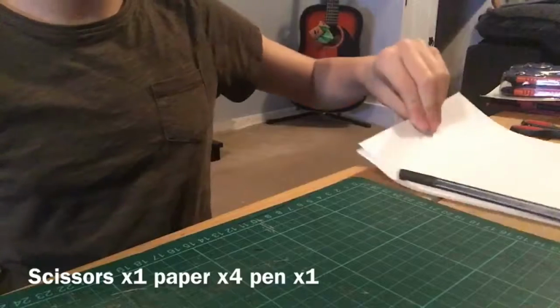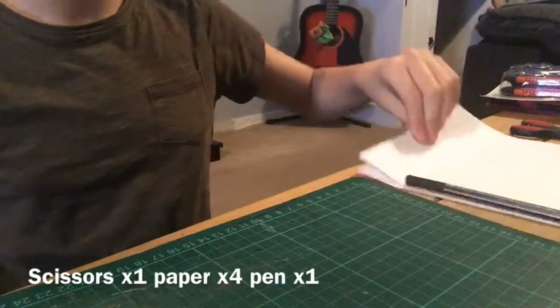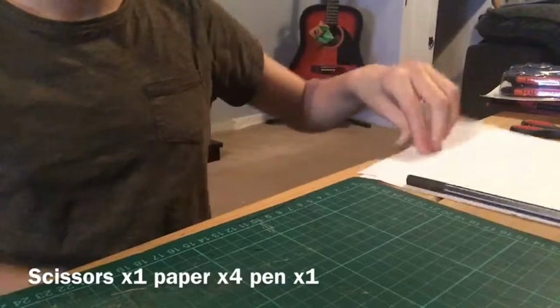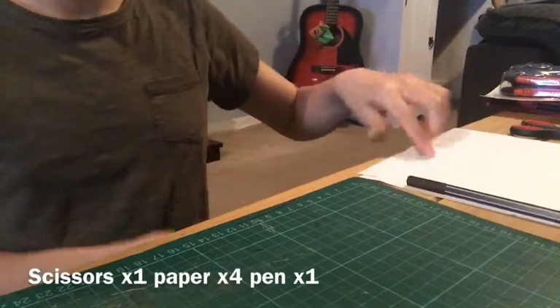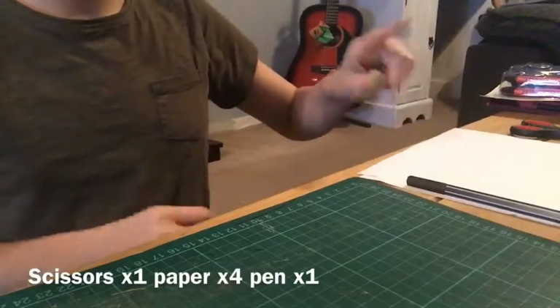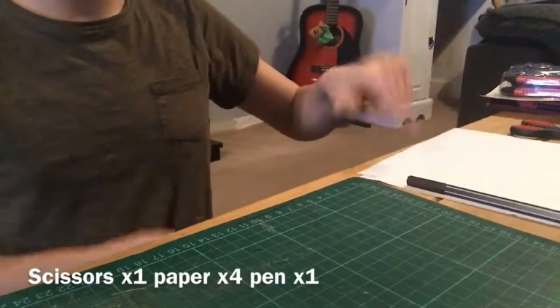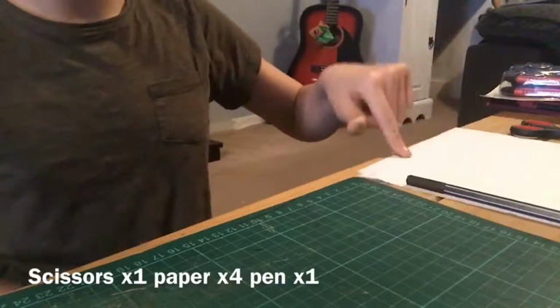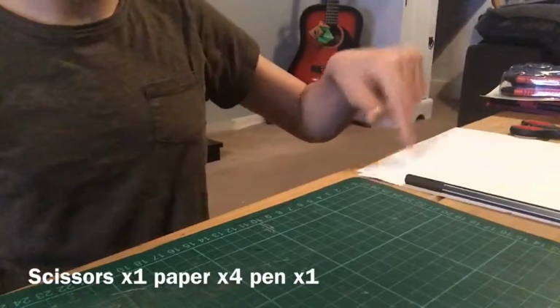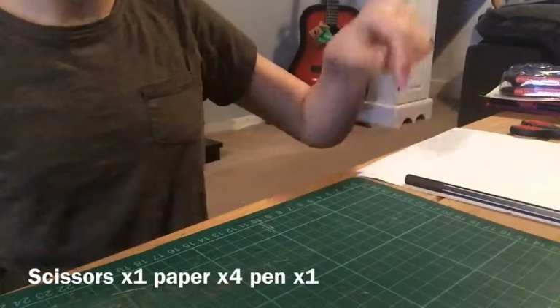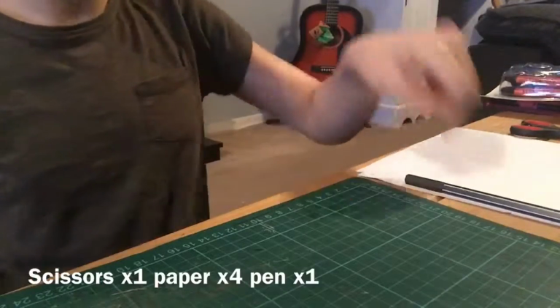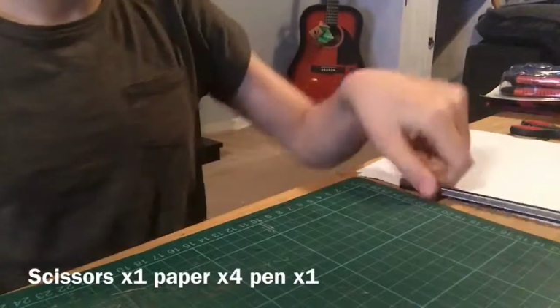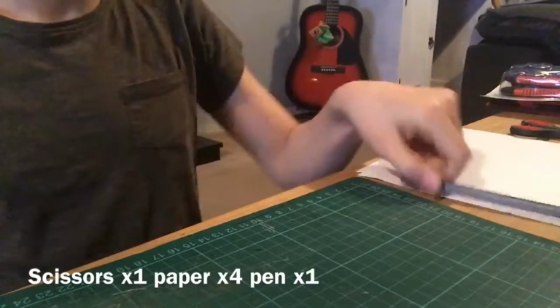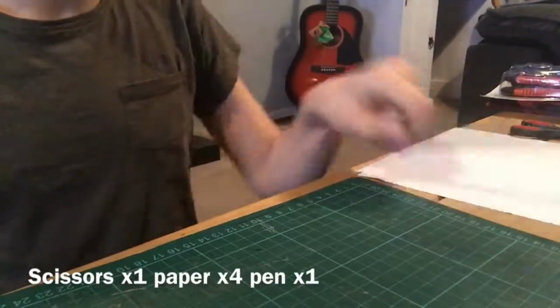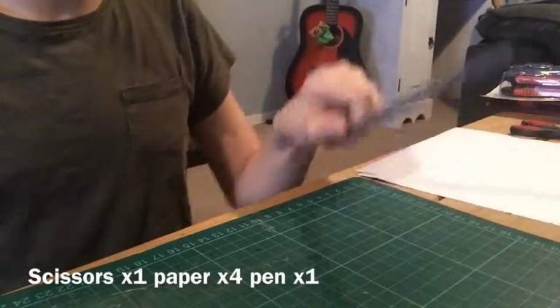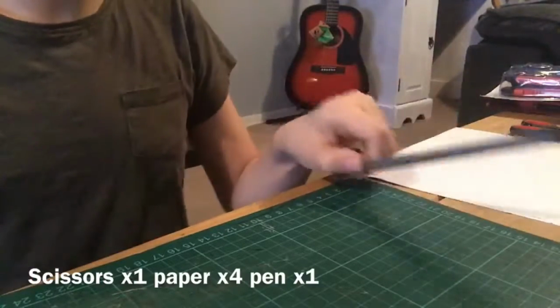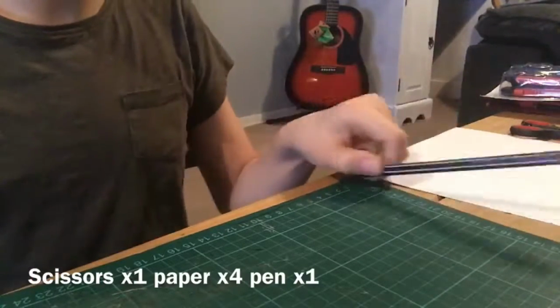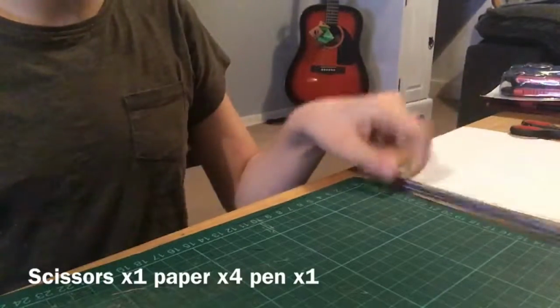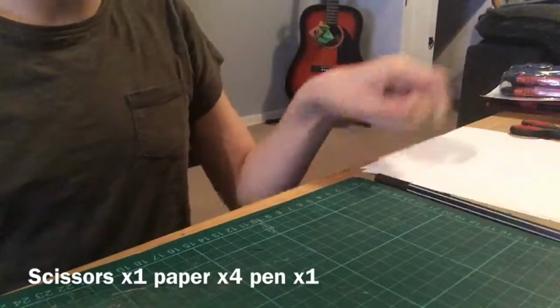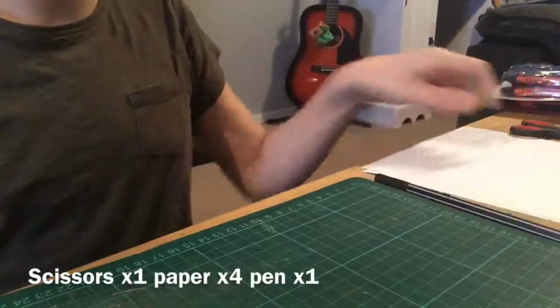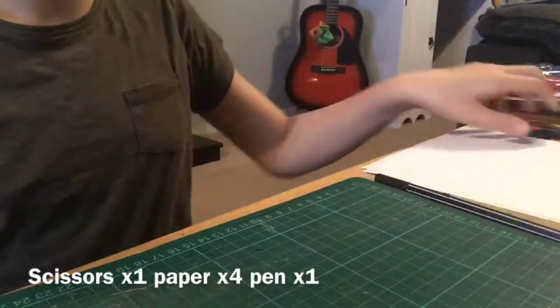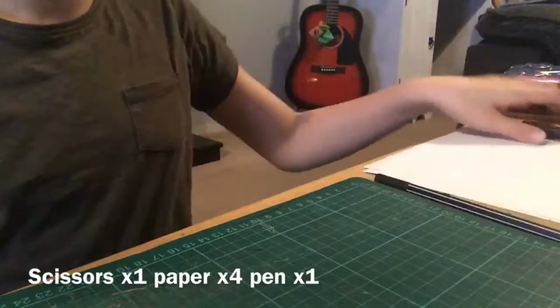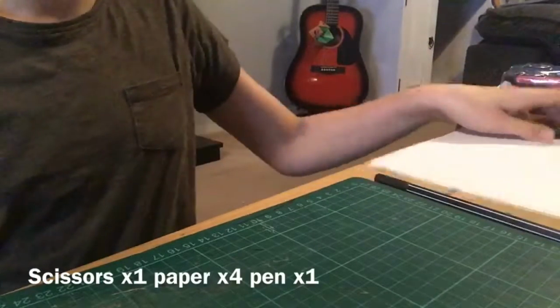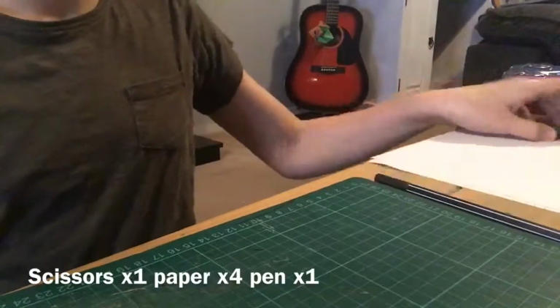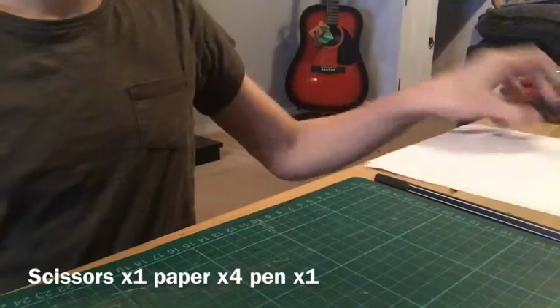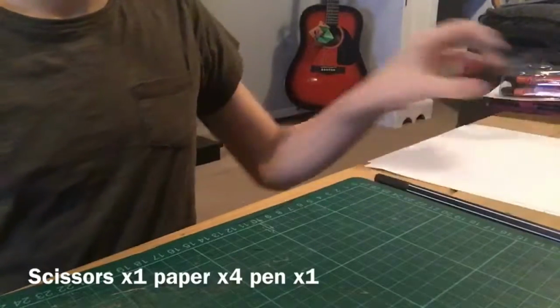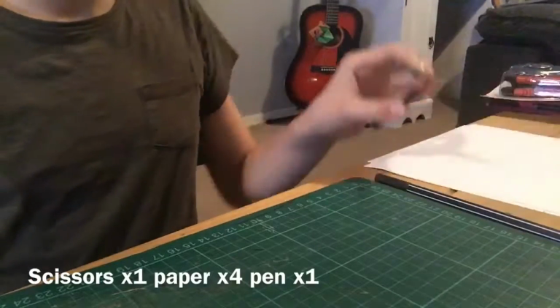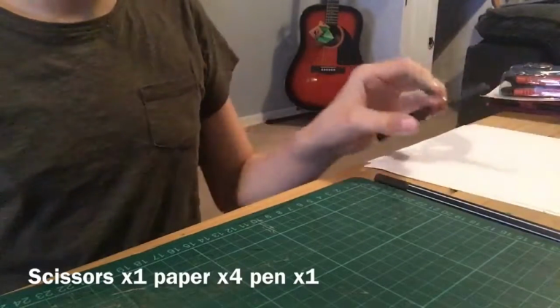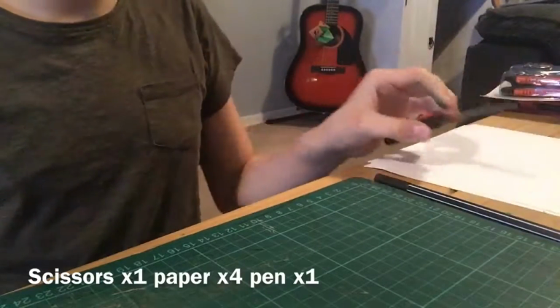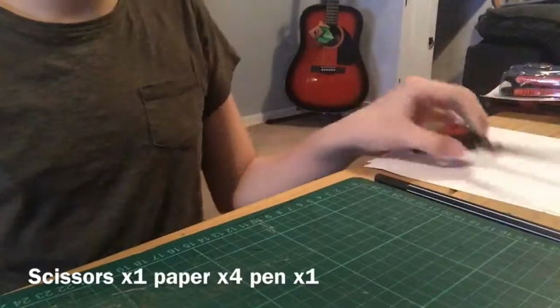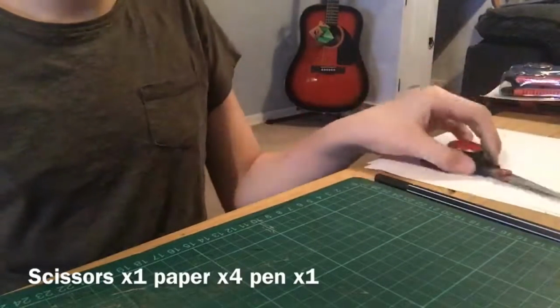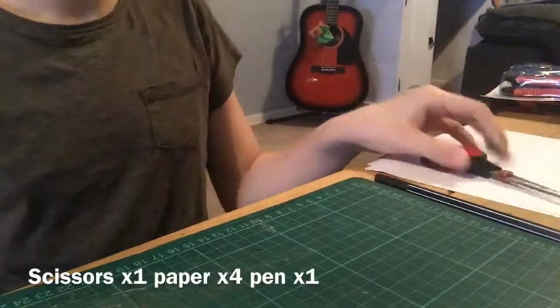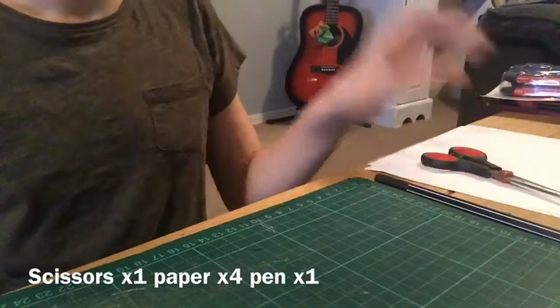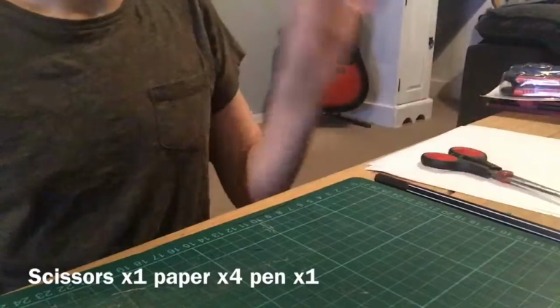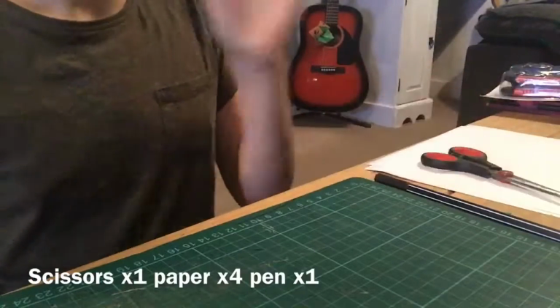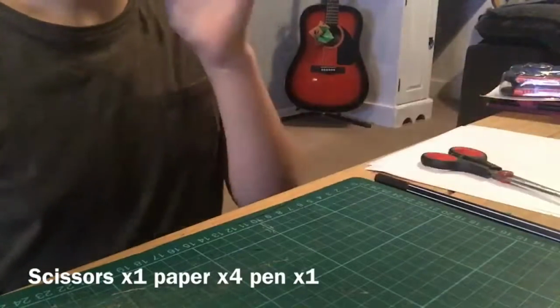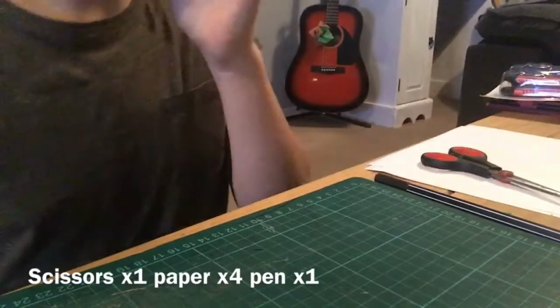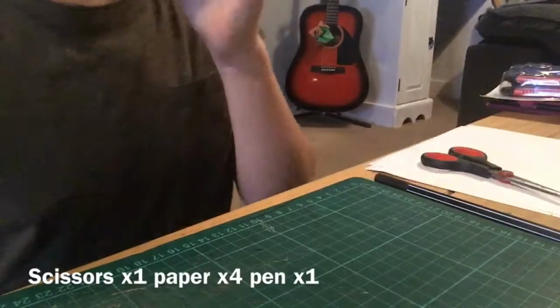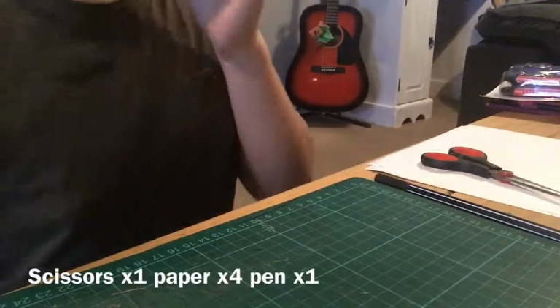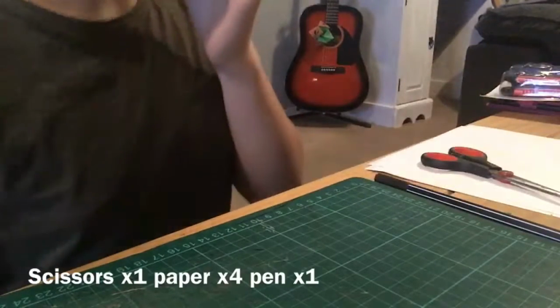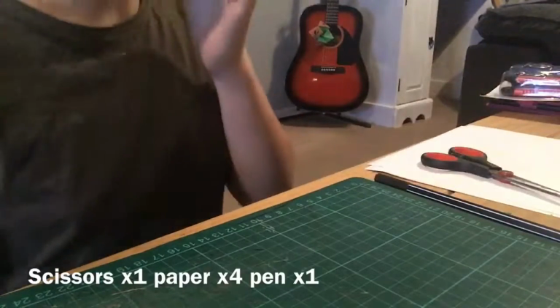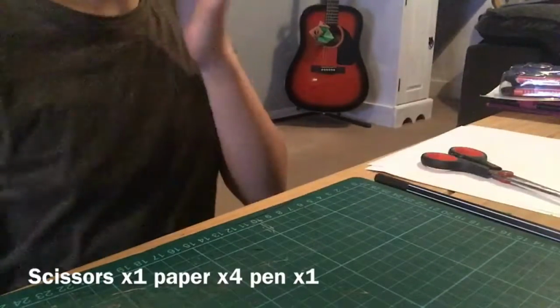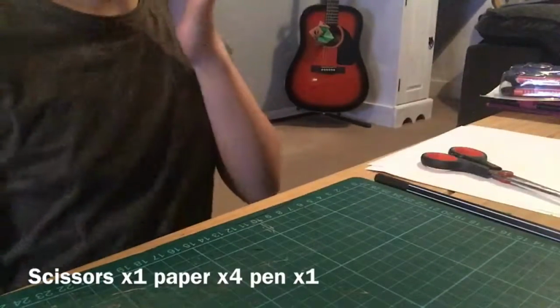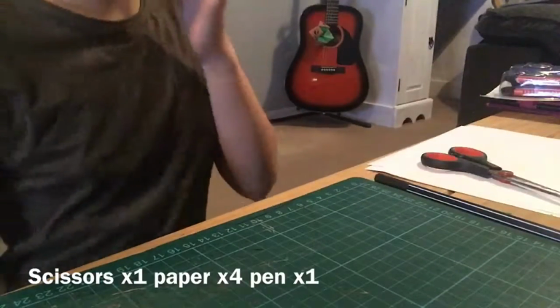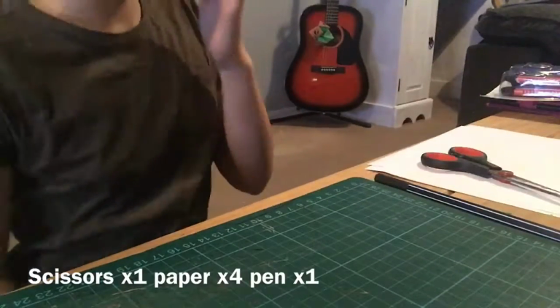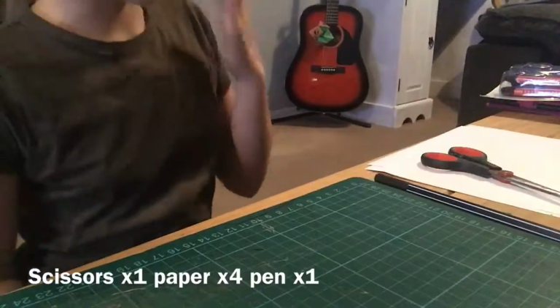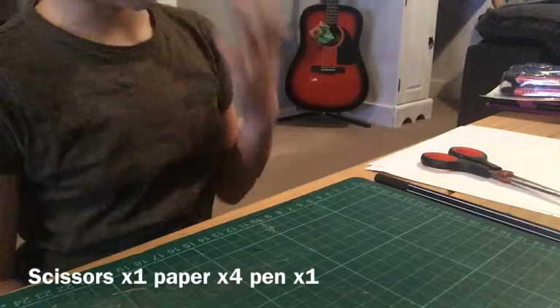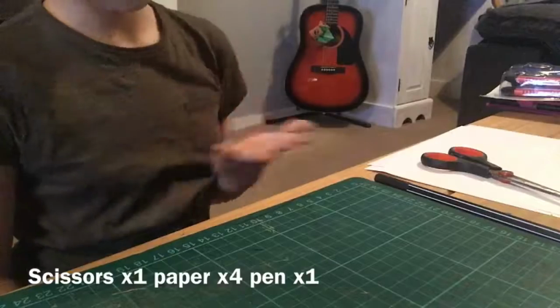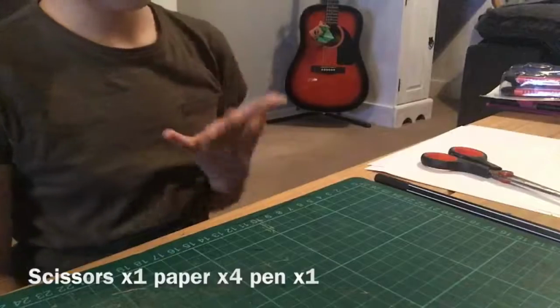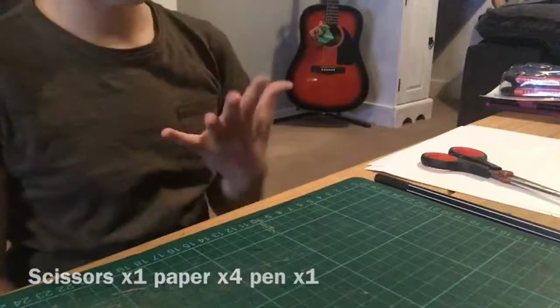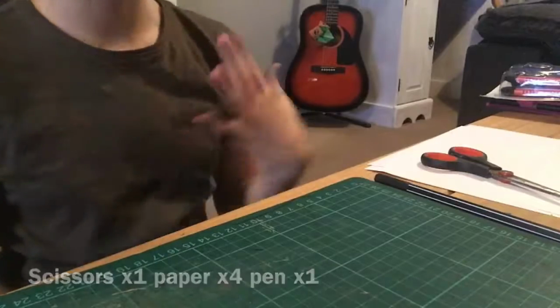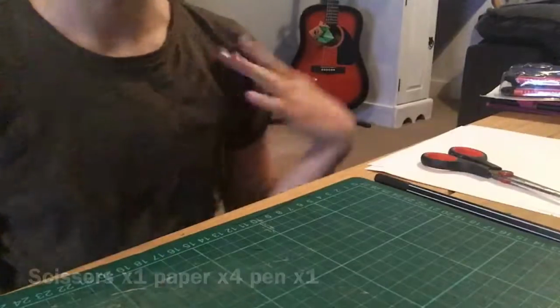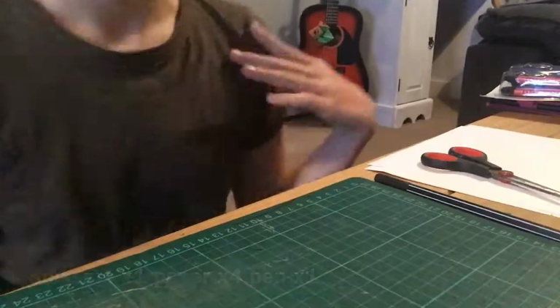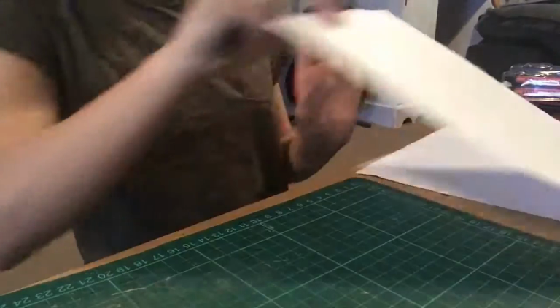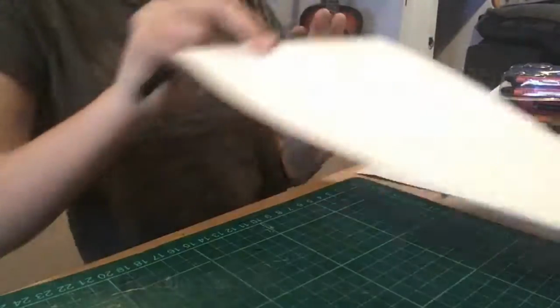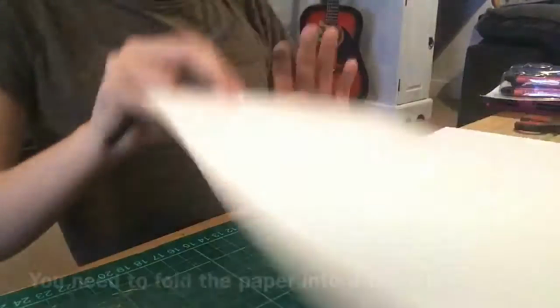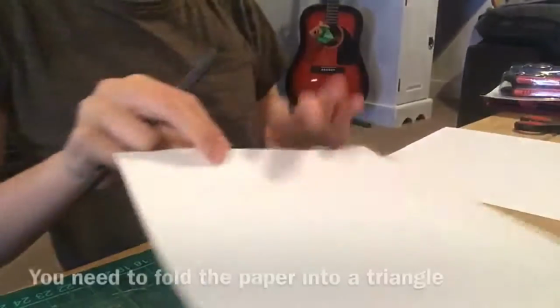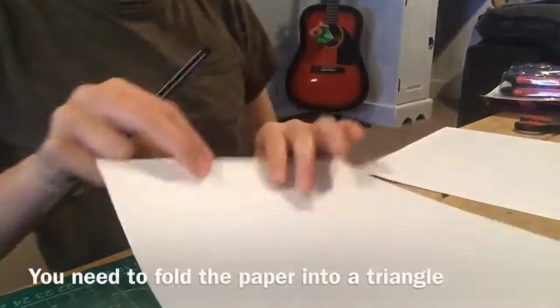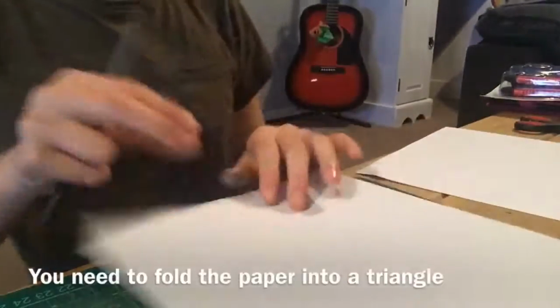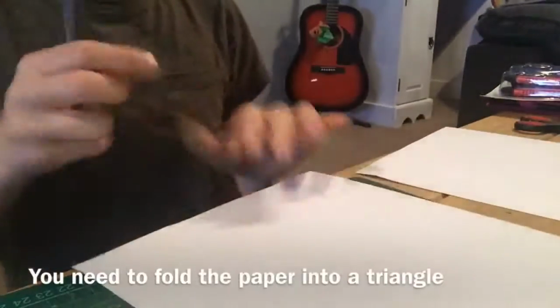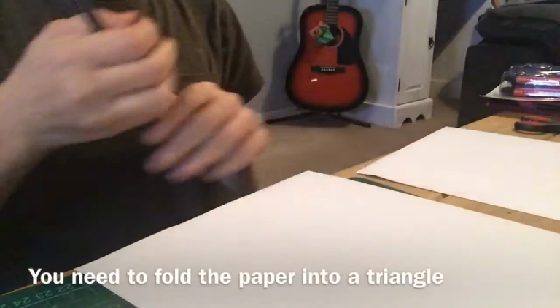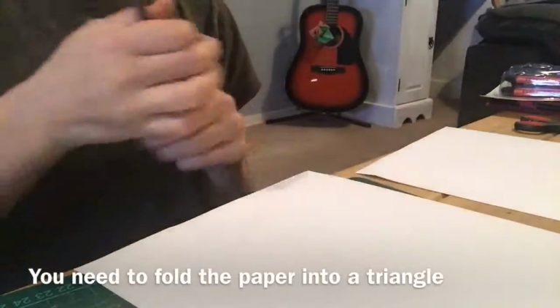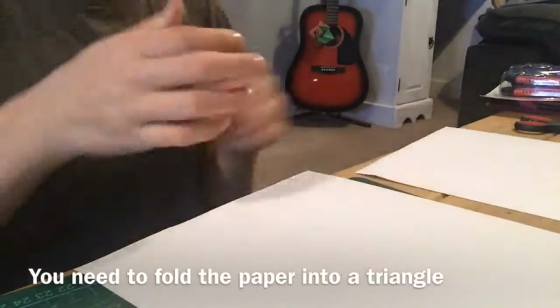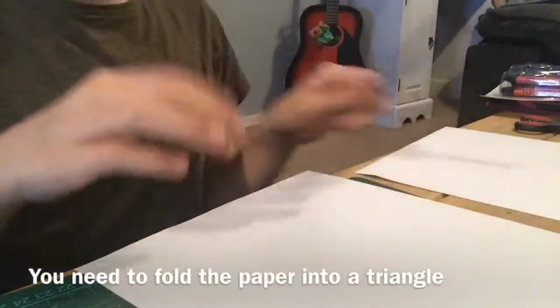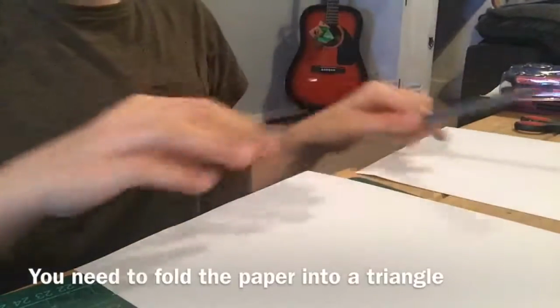The first thing you're going to need to make this is some paper, a pen, scissors, and if you'd like, you can colour it.